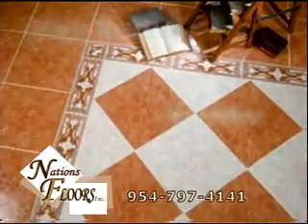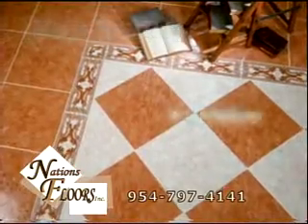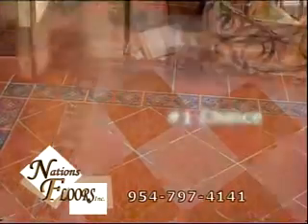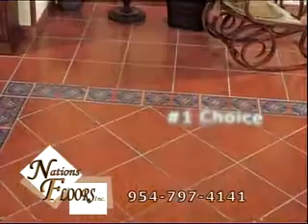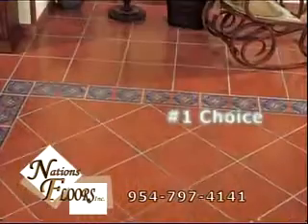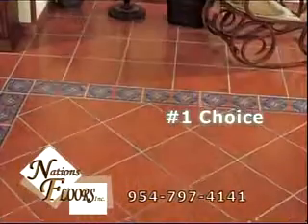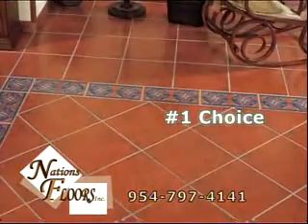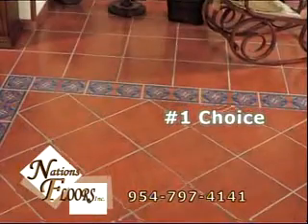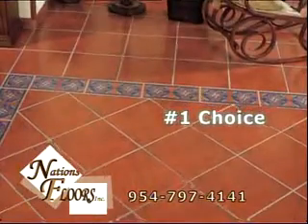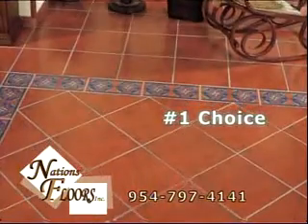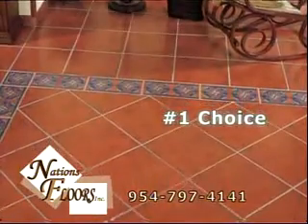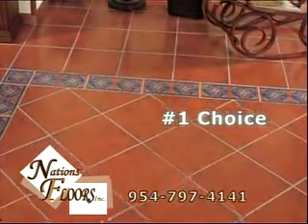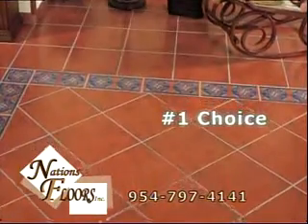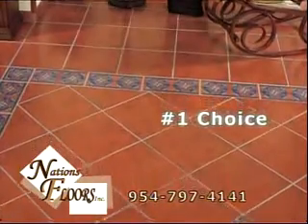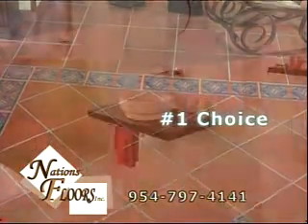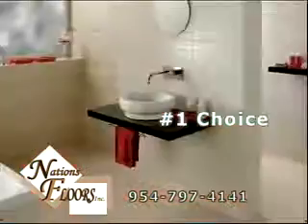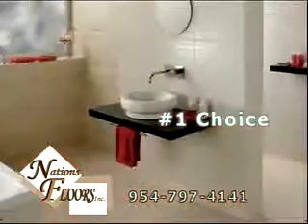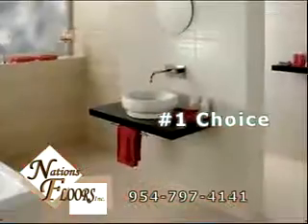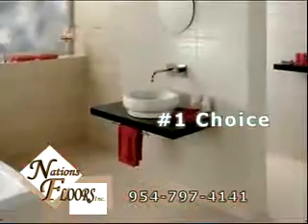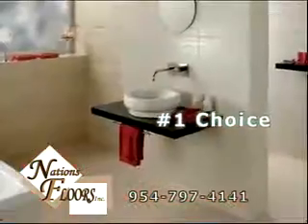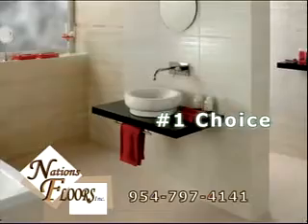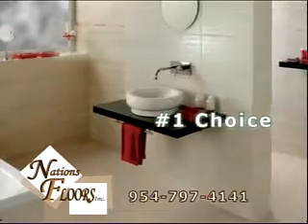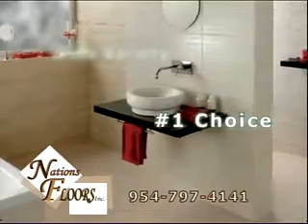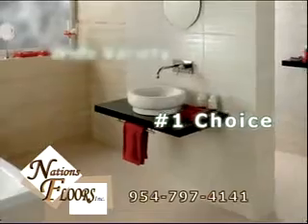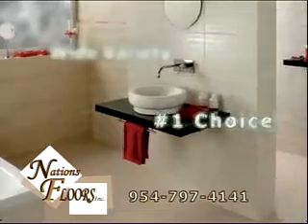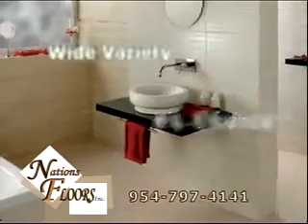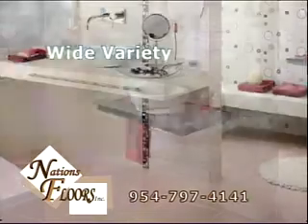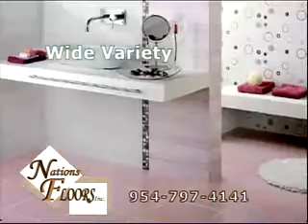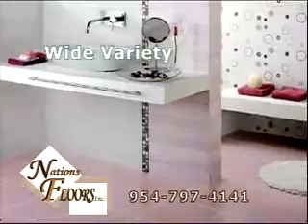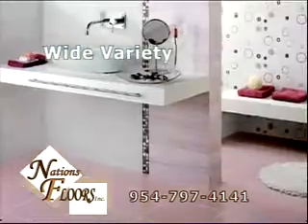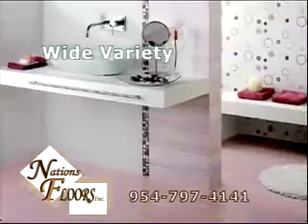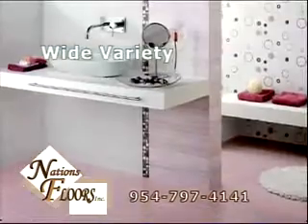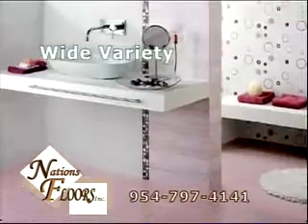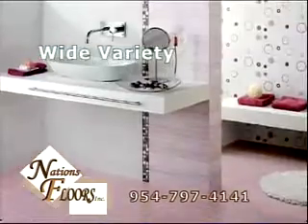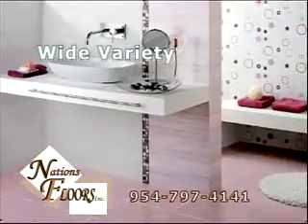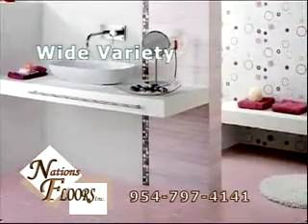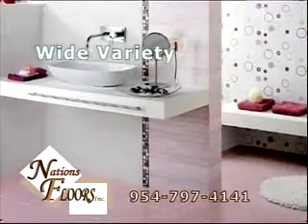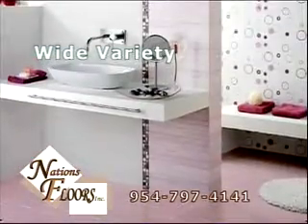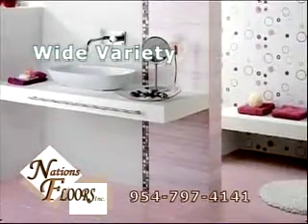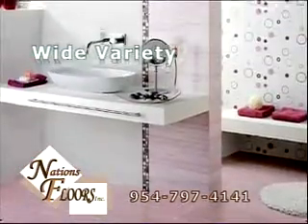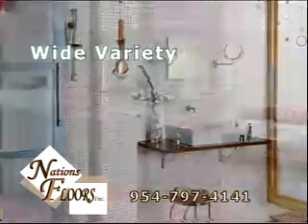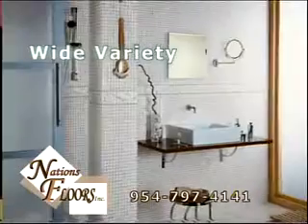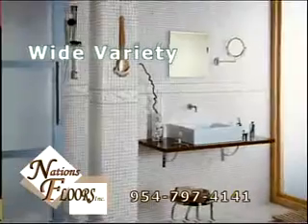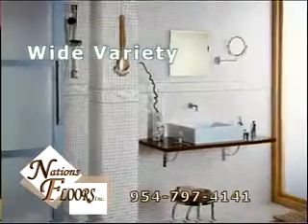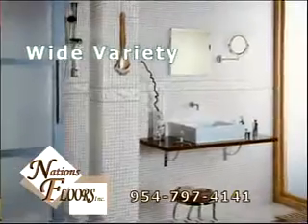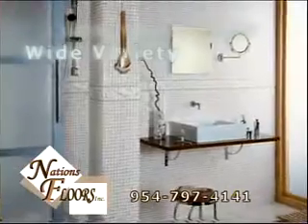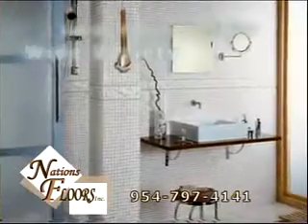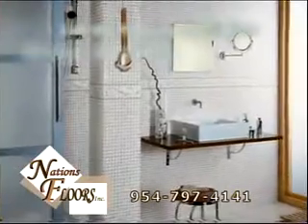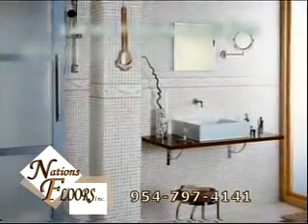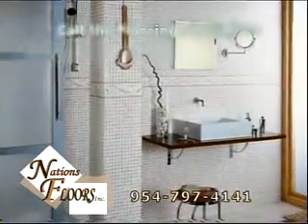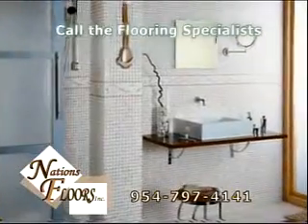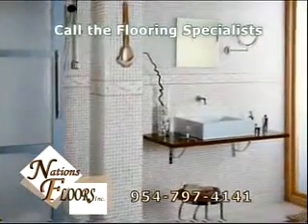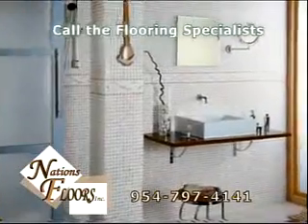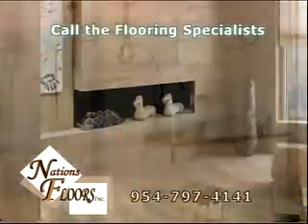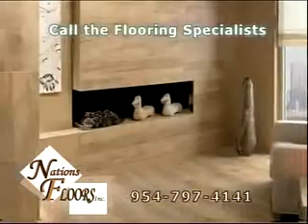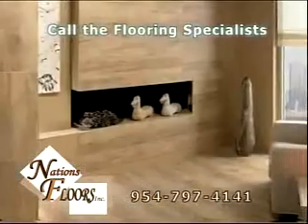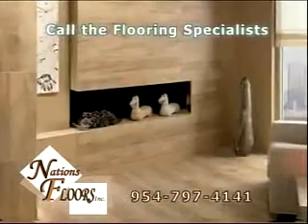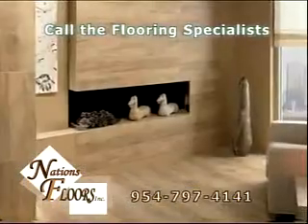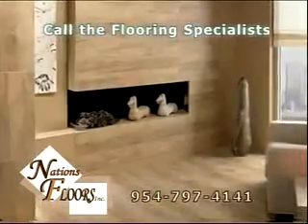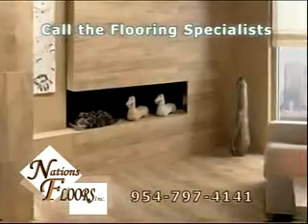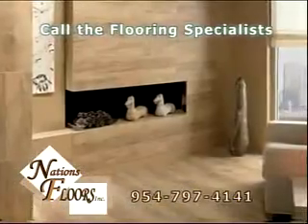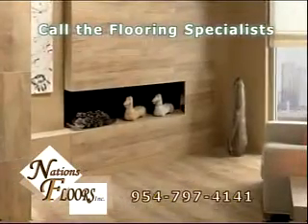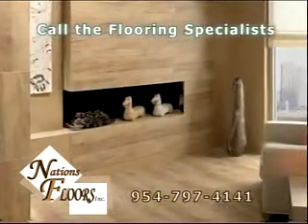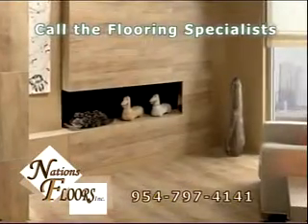You know, we should do the bathroom too. We could go down to the showroom and pick something out. Wait, what about installation? Honey, professional installation is included.